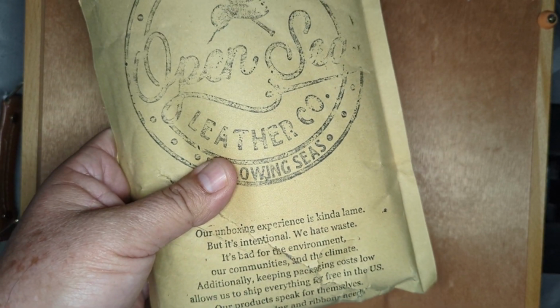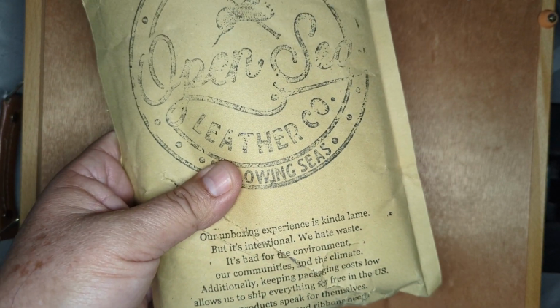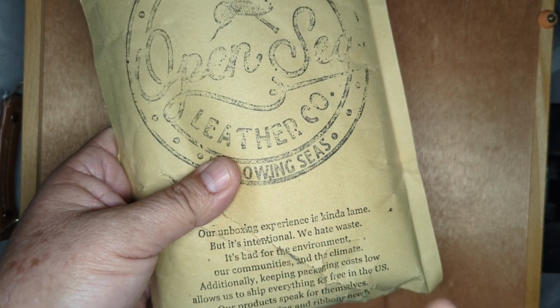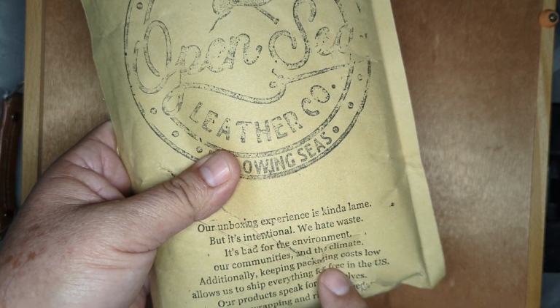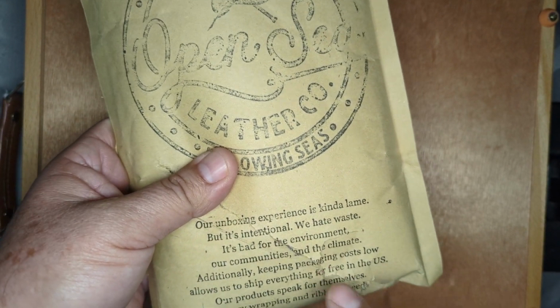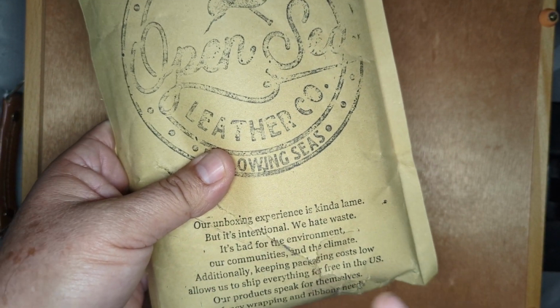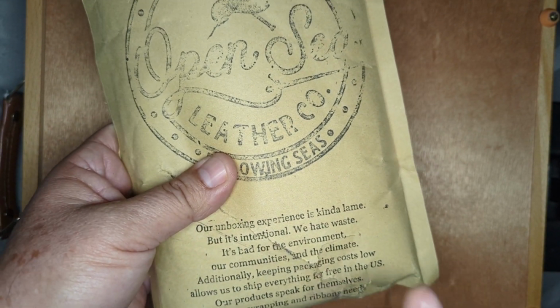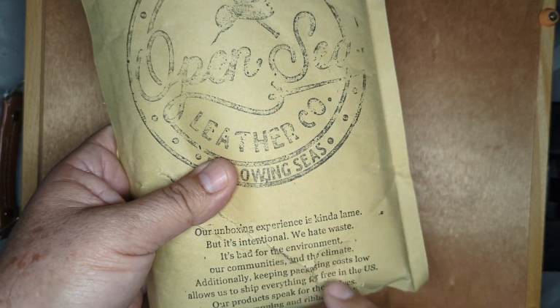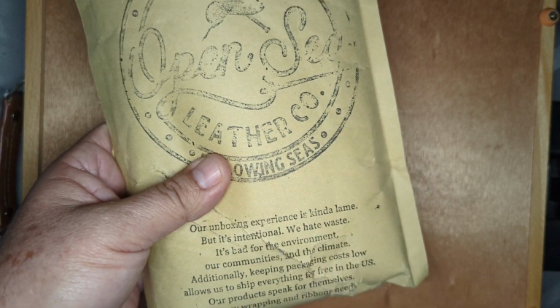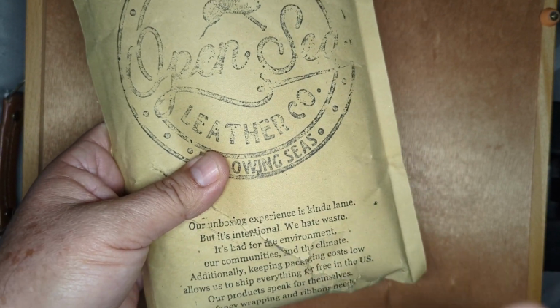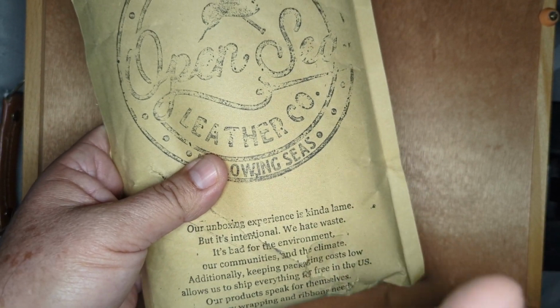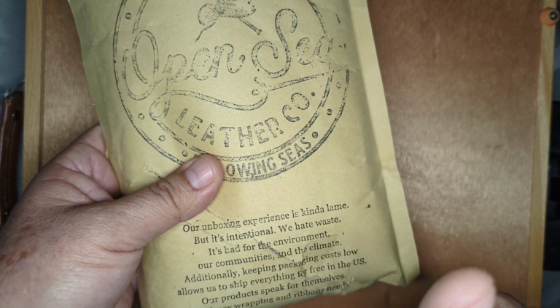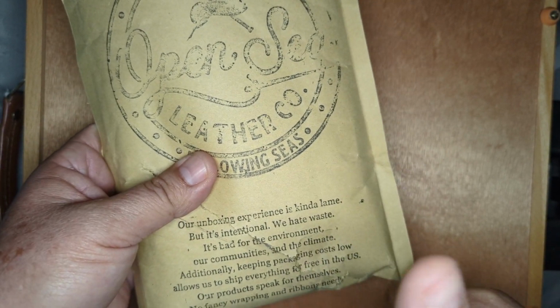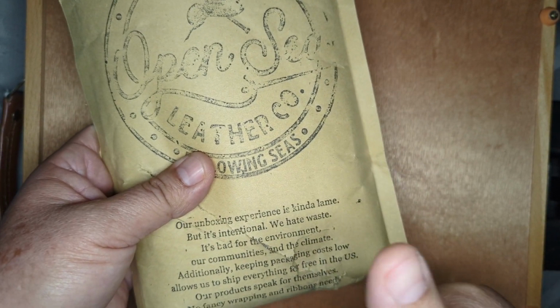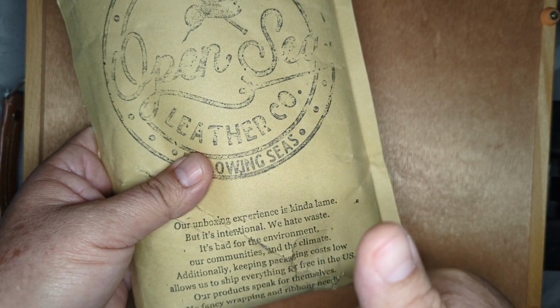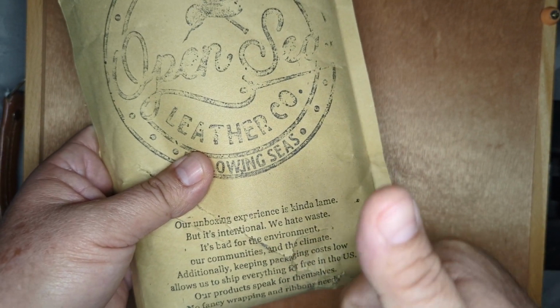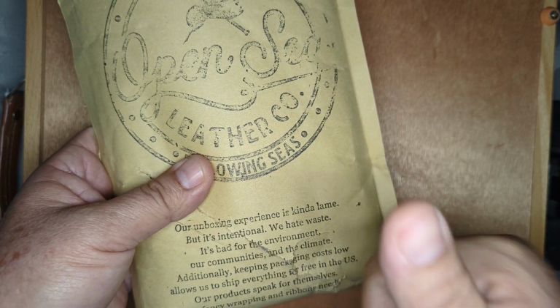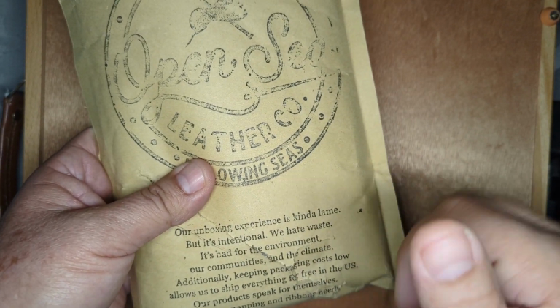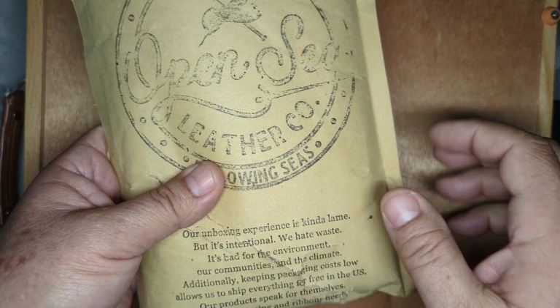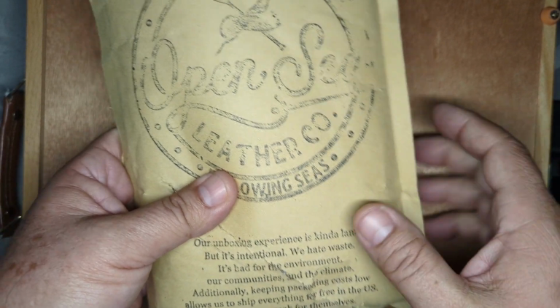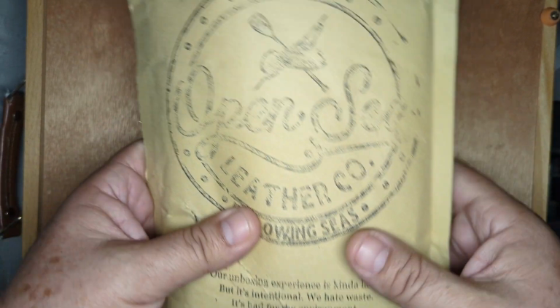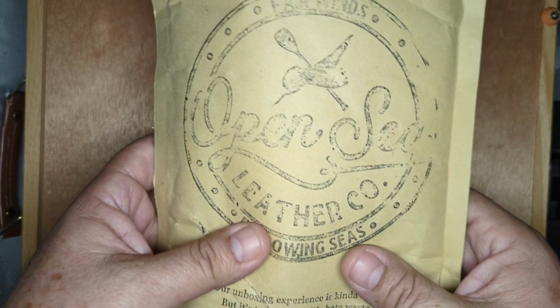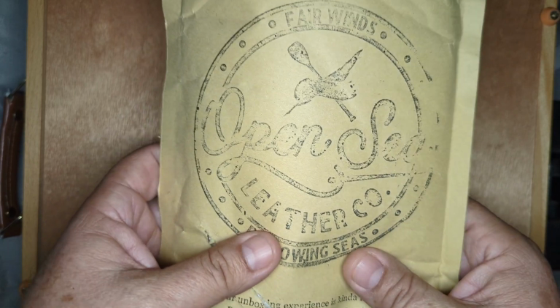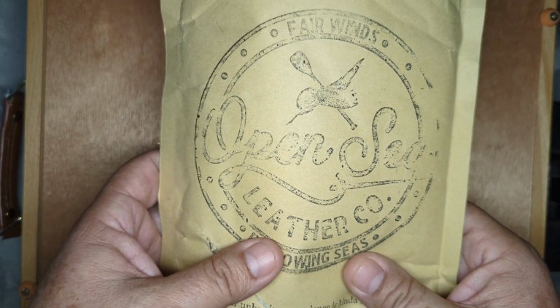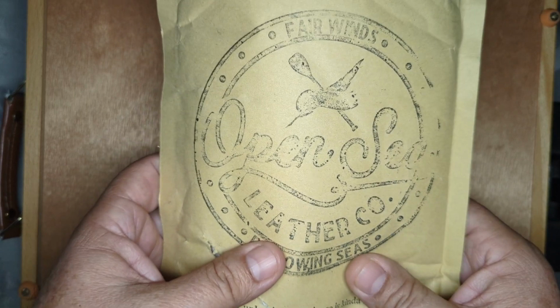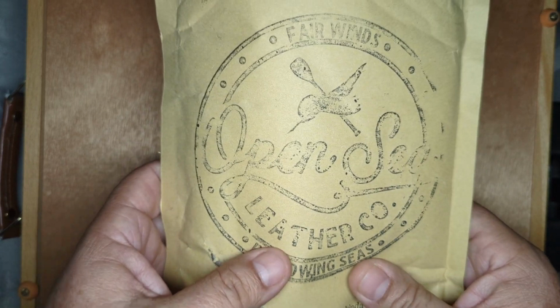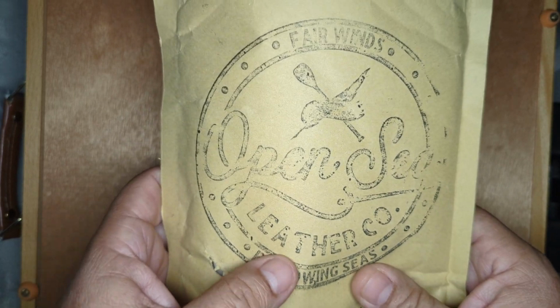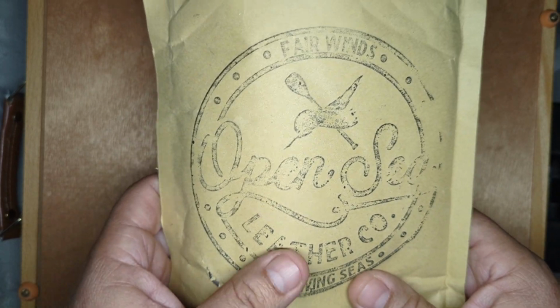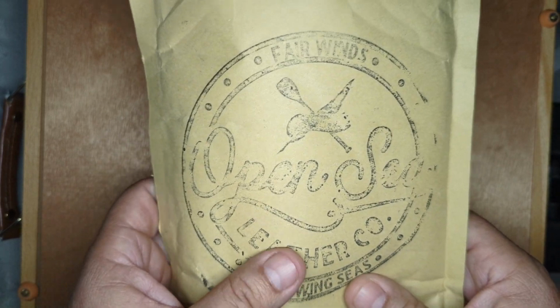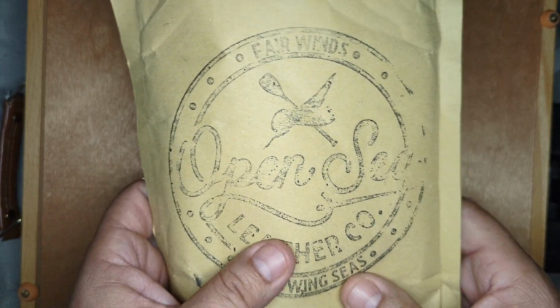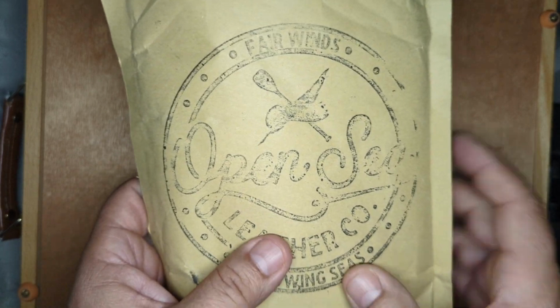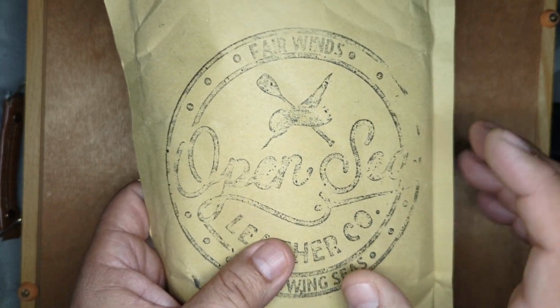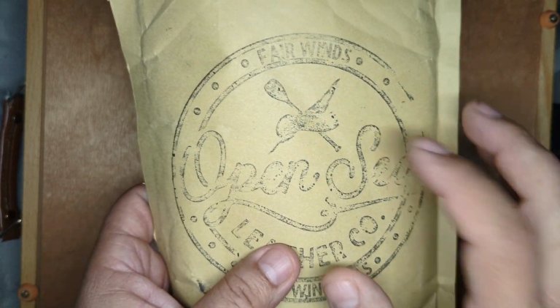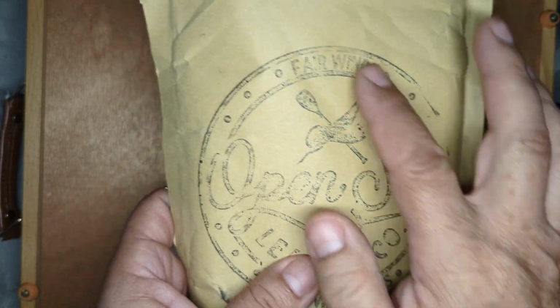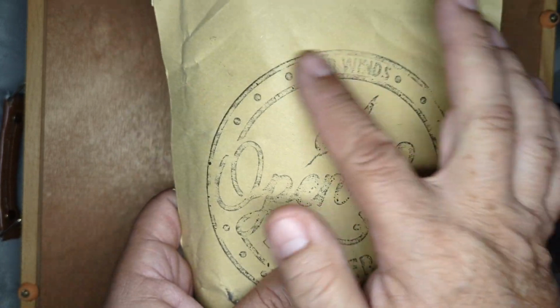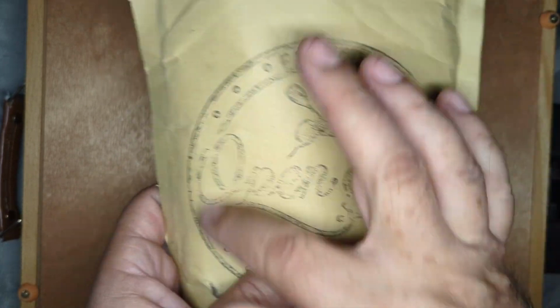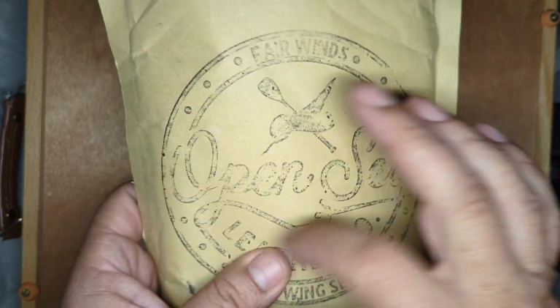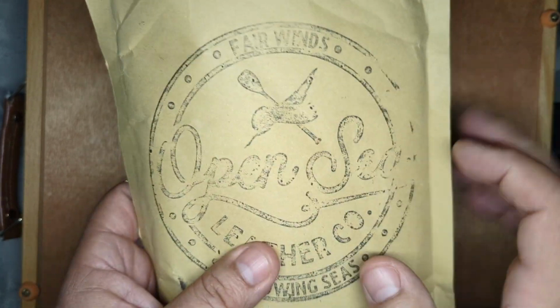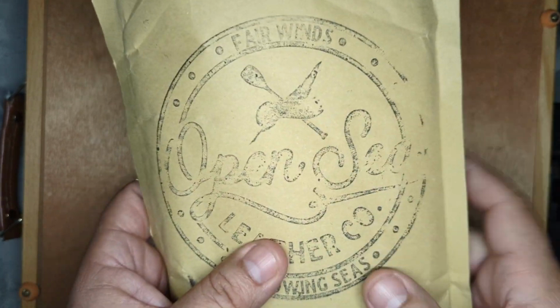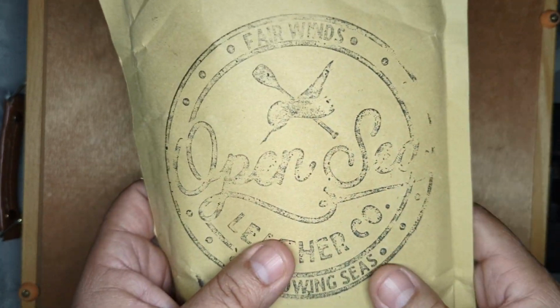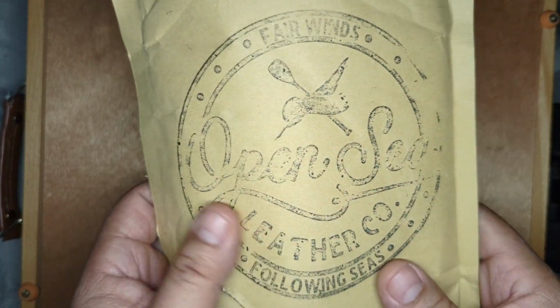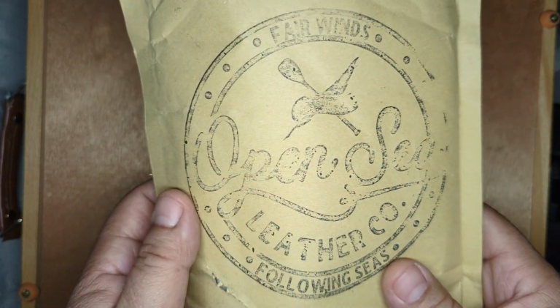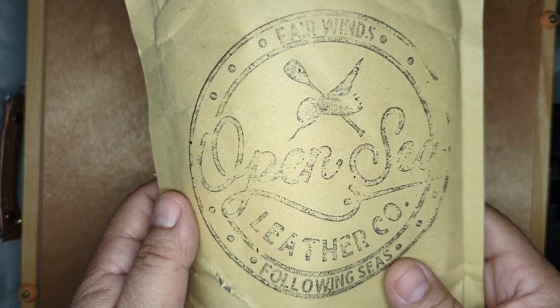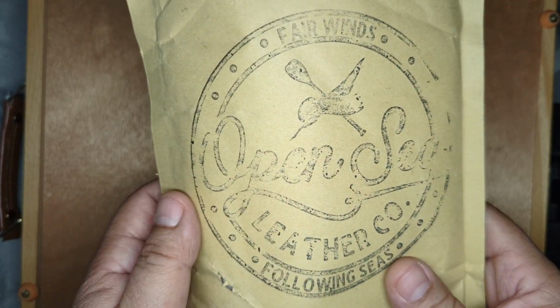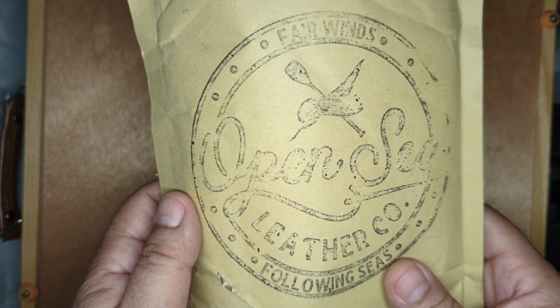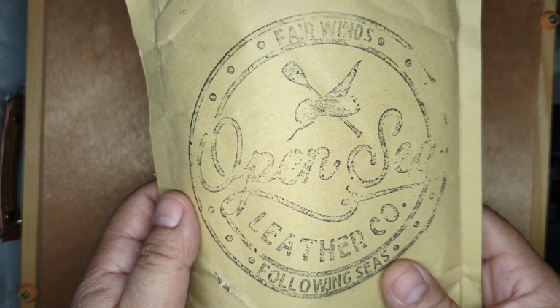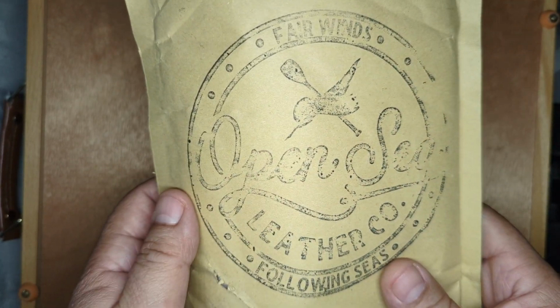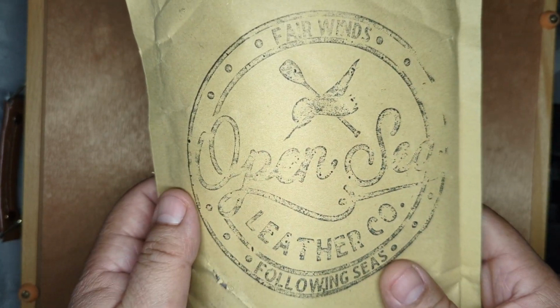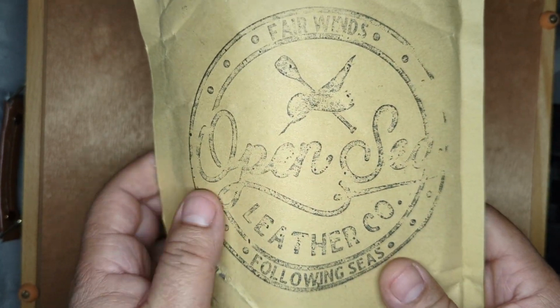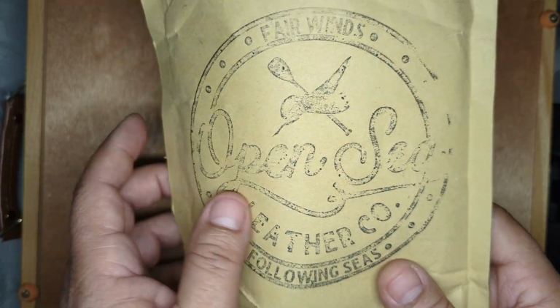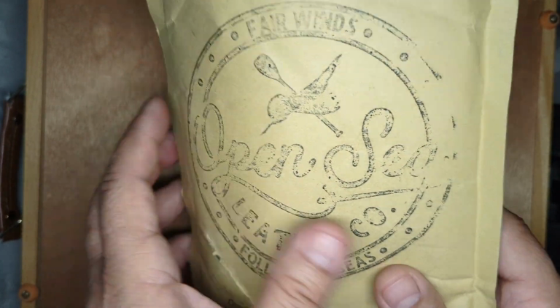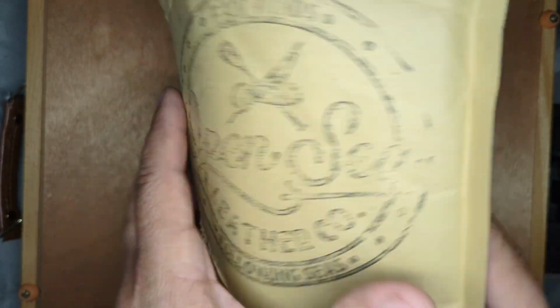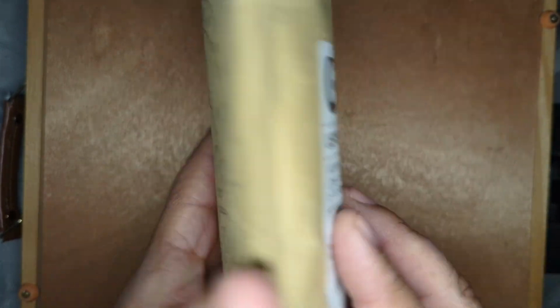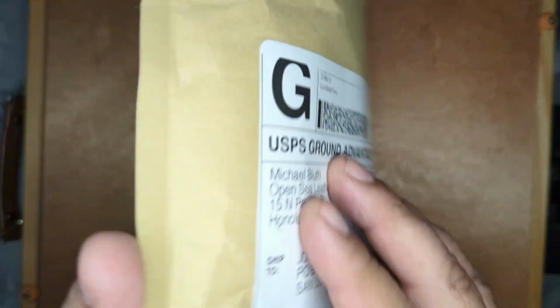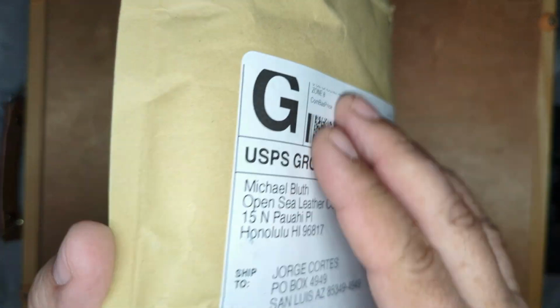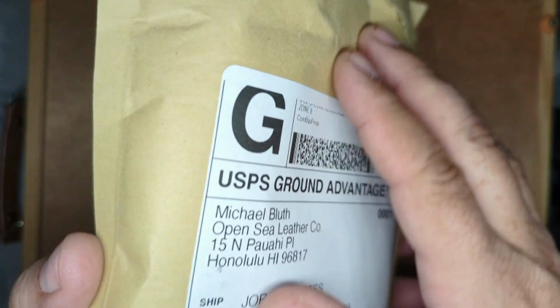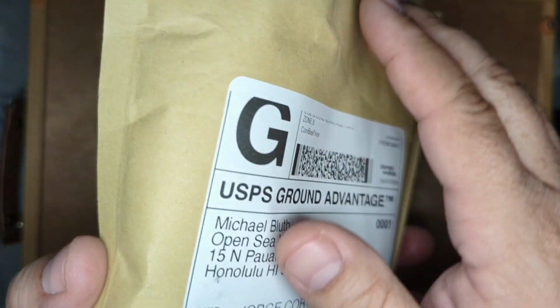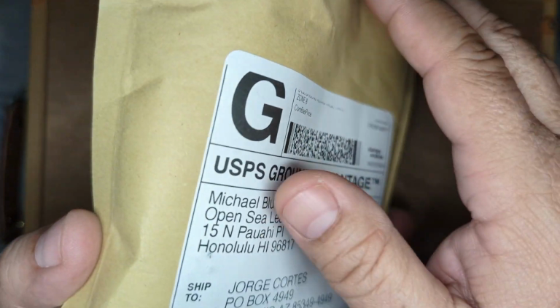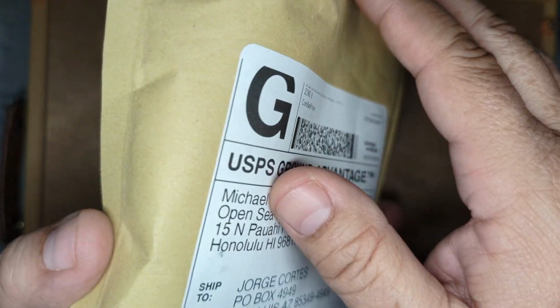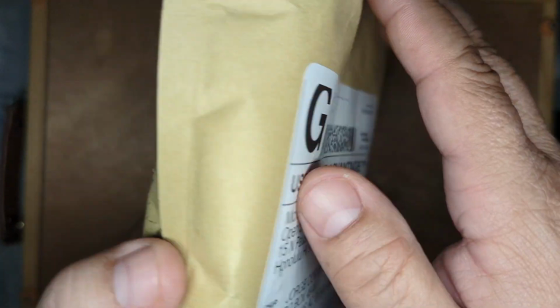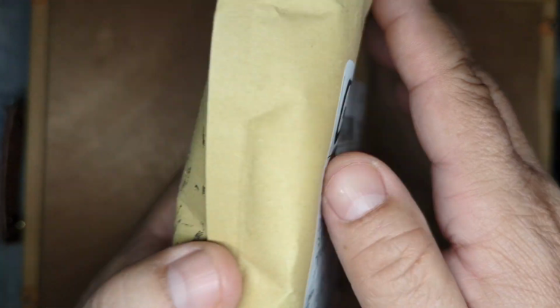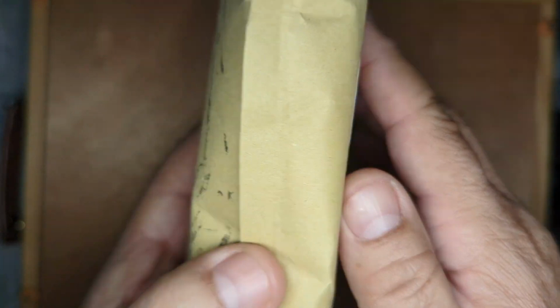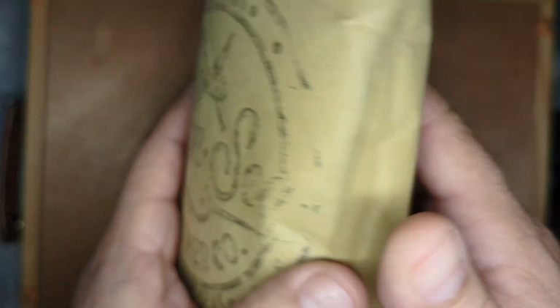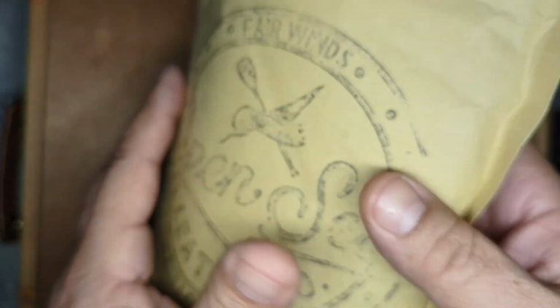Good. Very good for you, Michael. Very good. OpenSea Leather. Okay, let's see what we have.